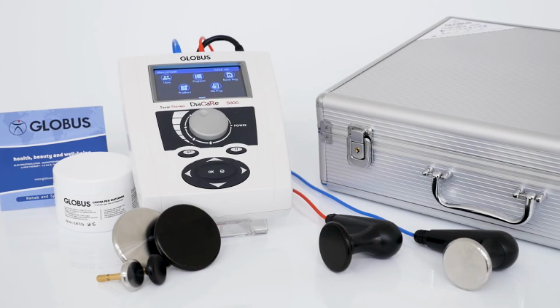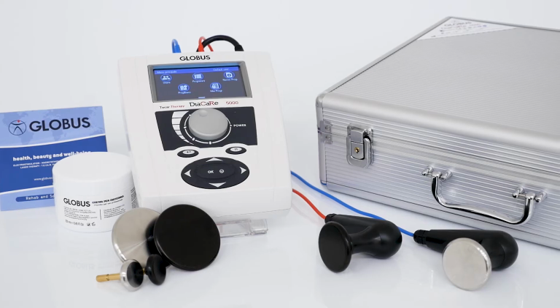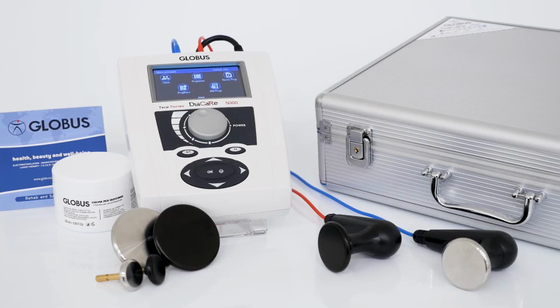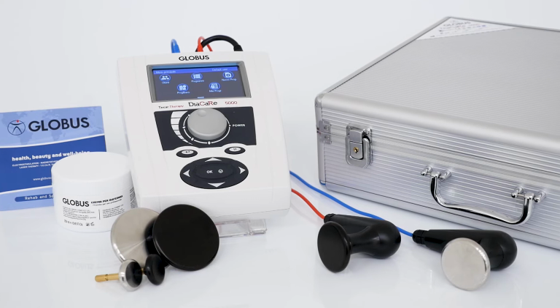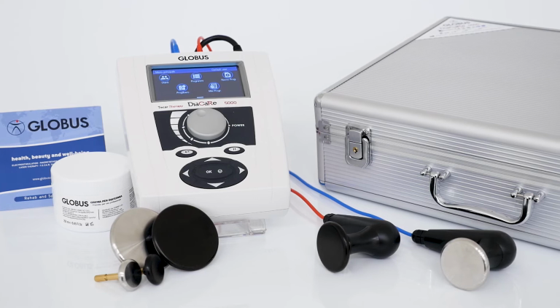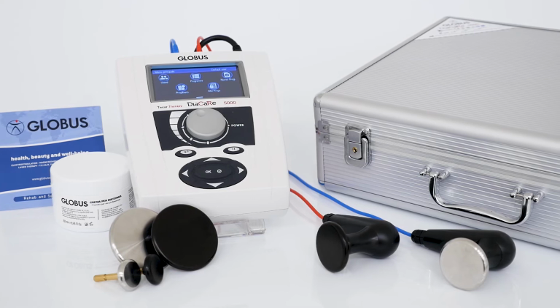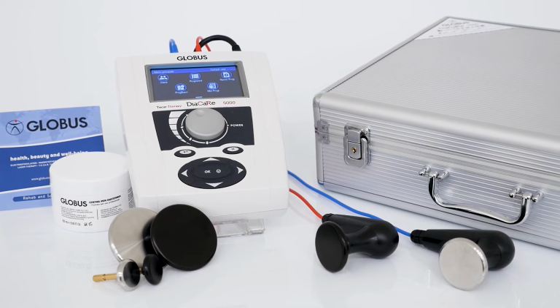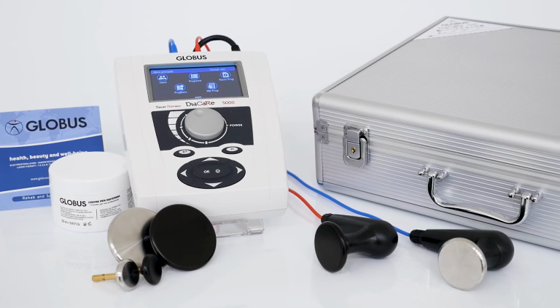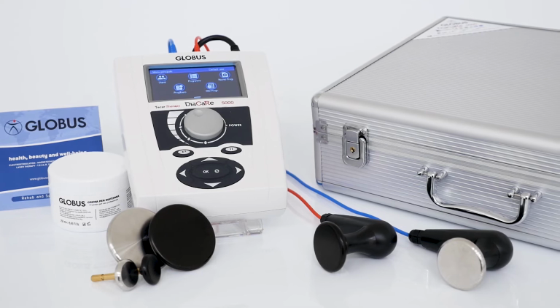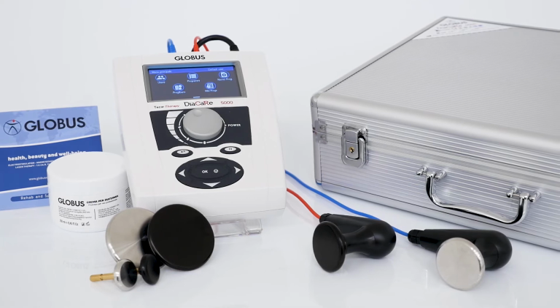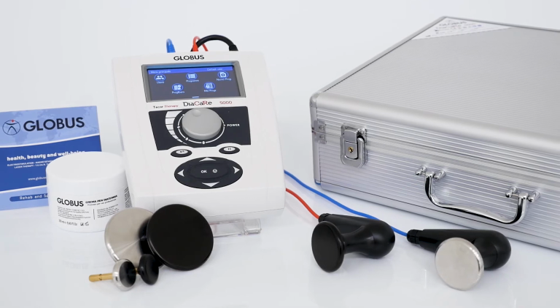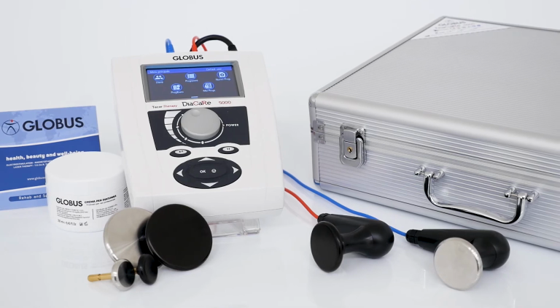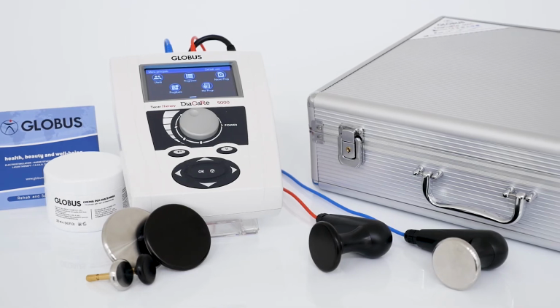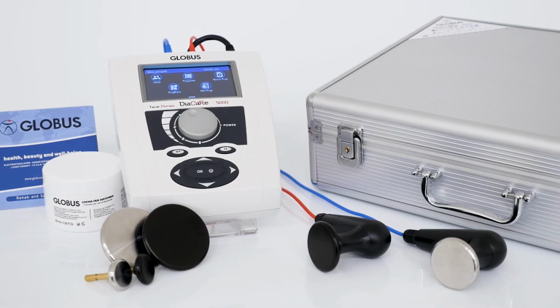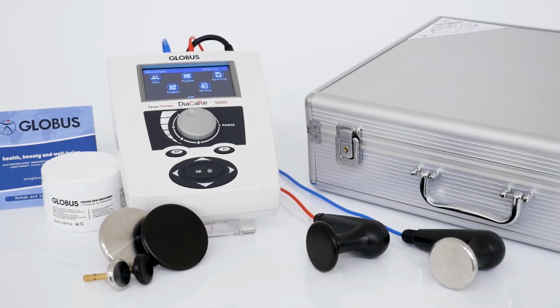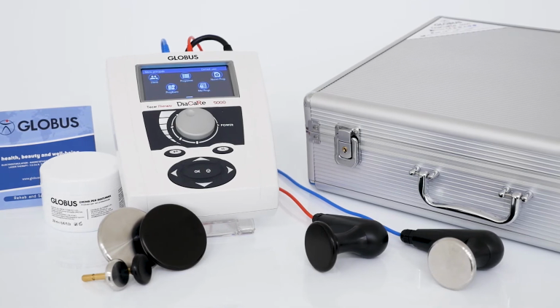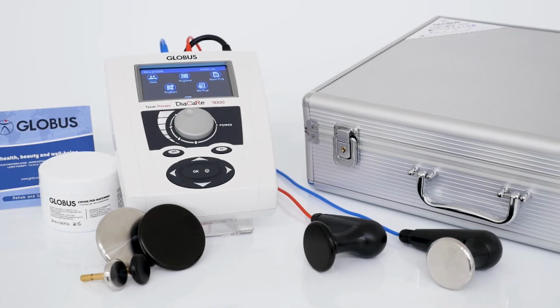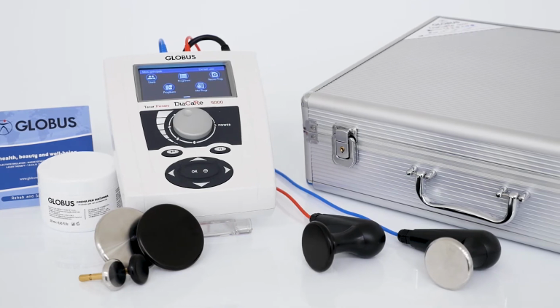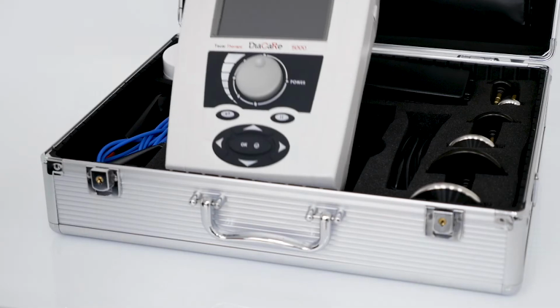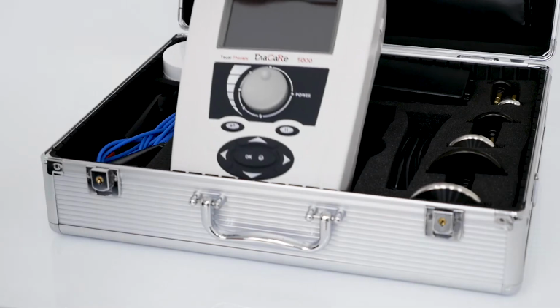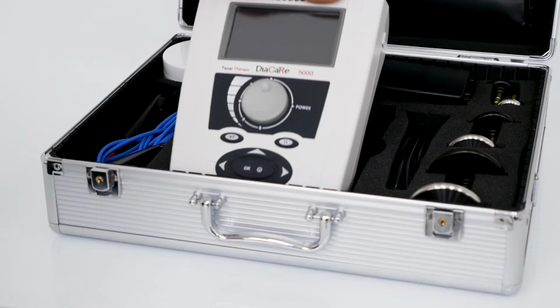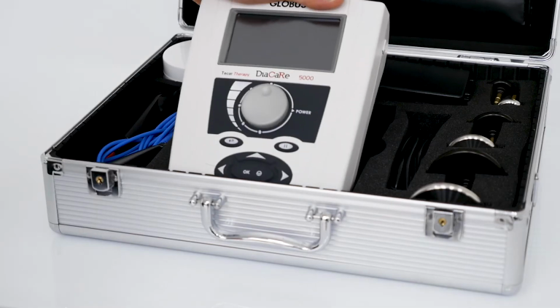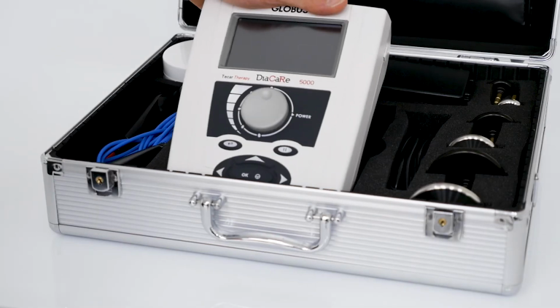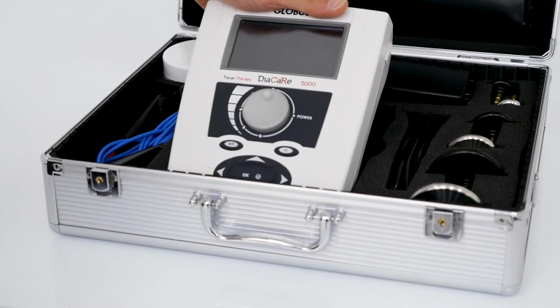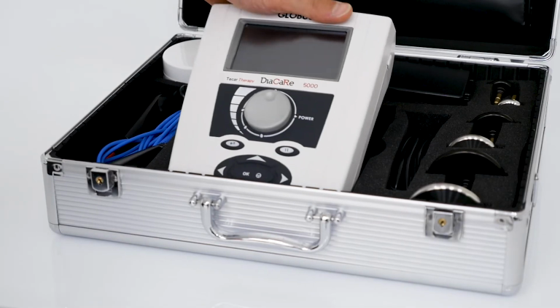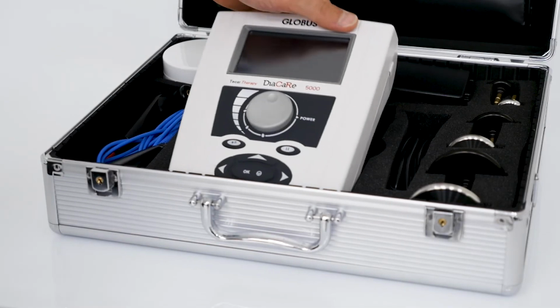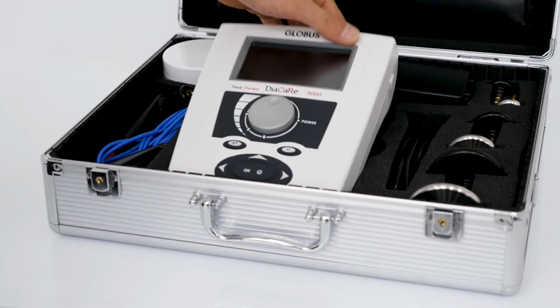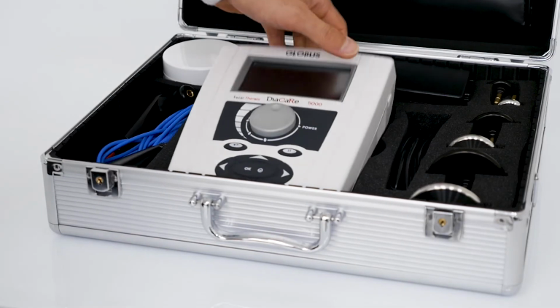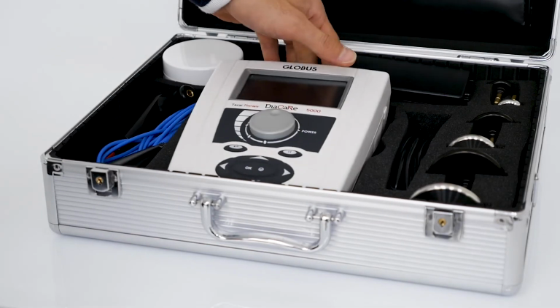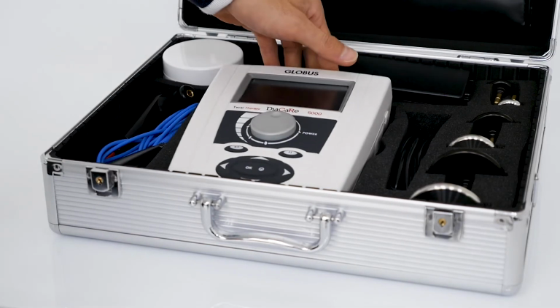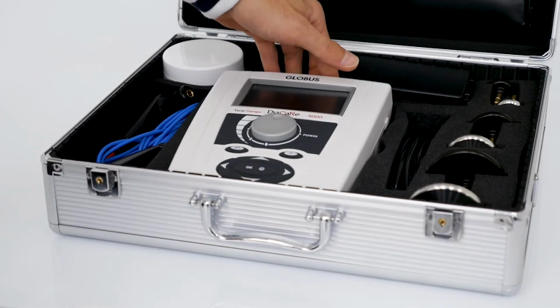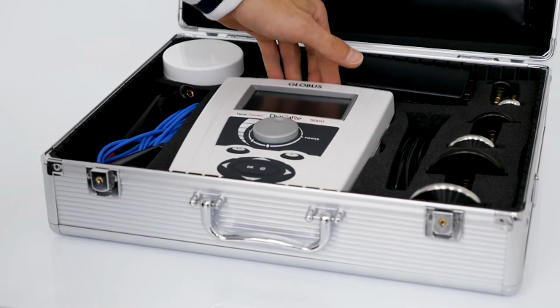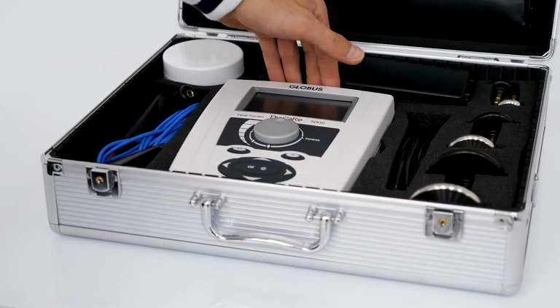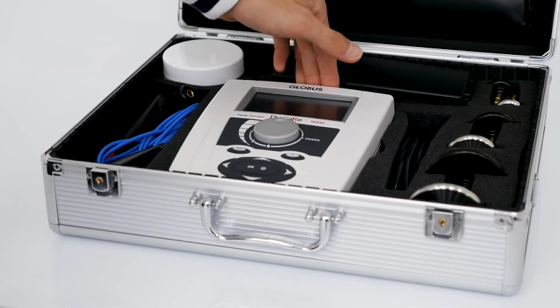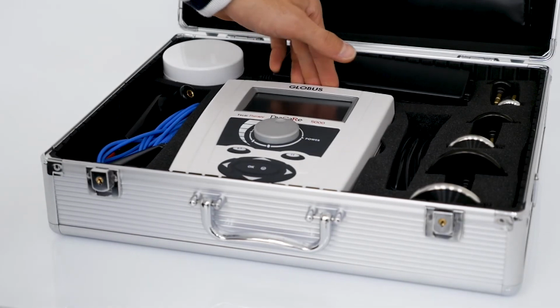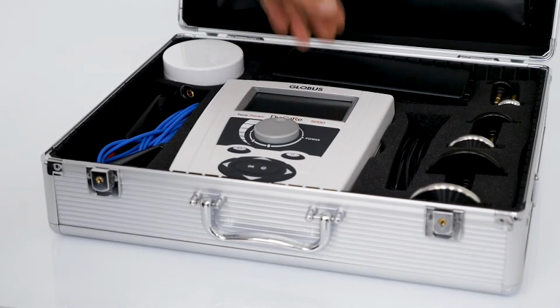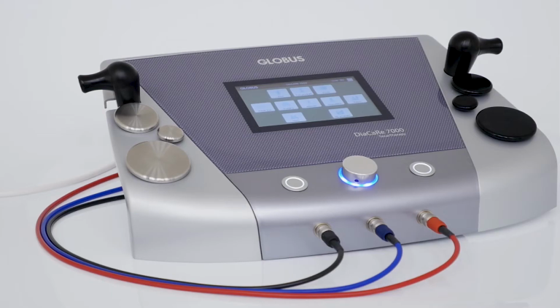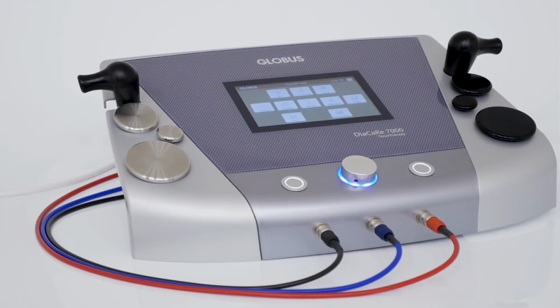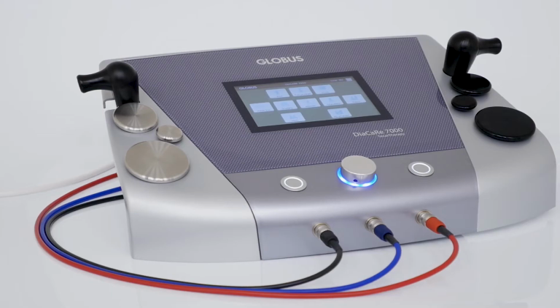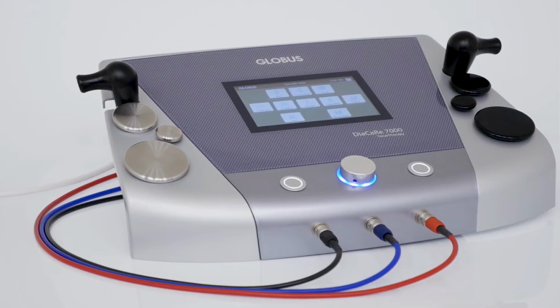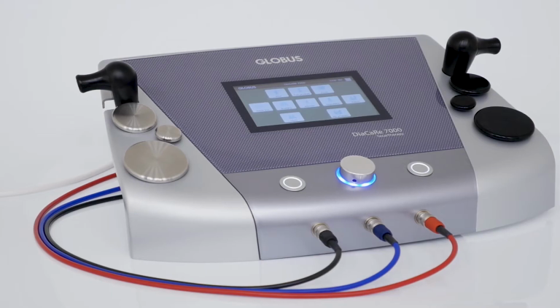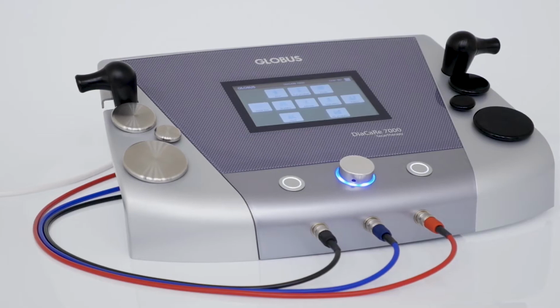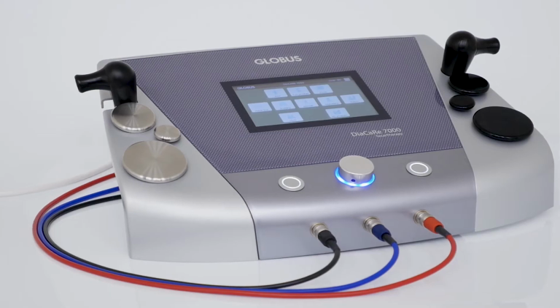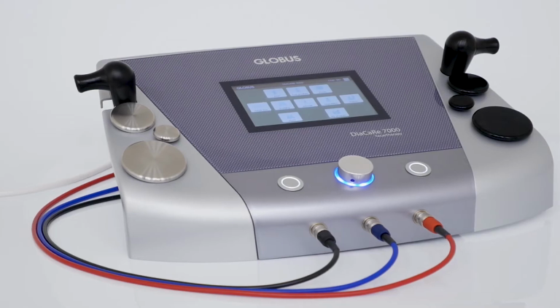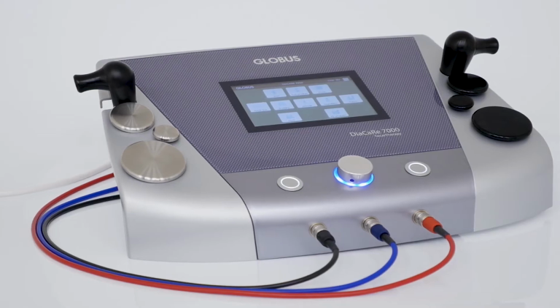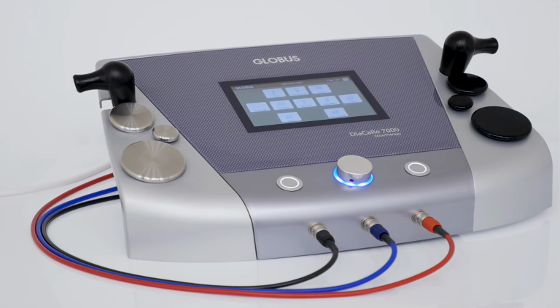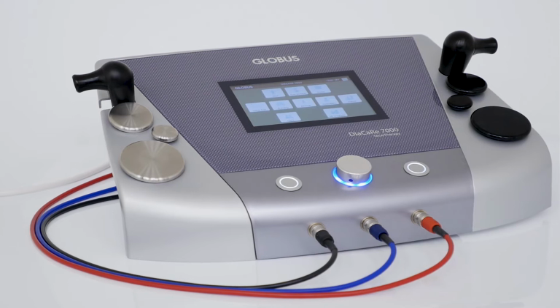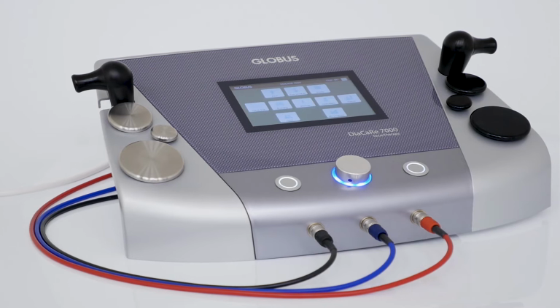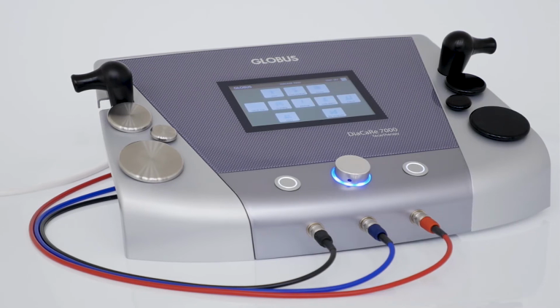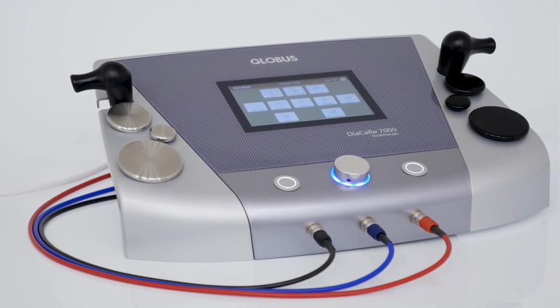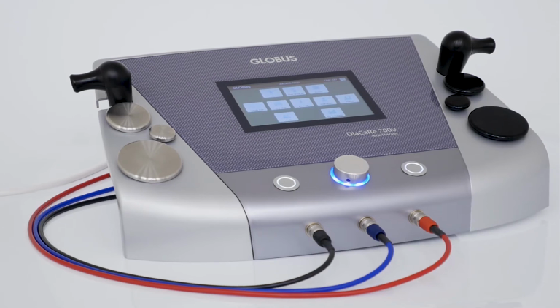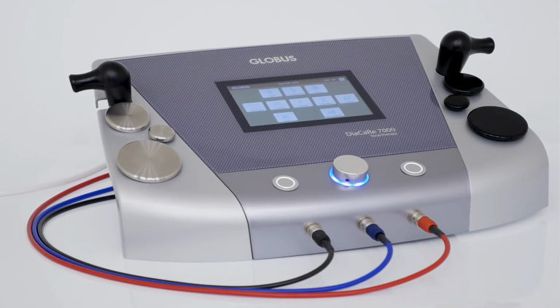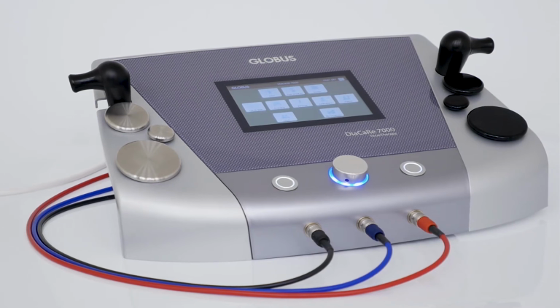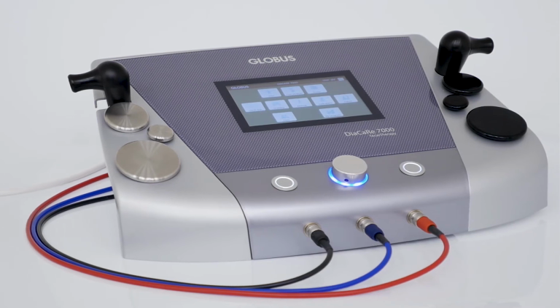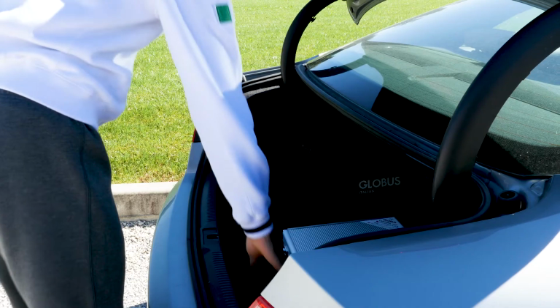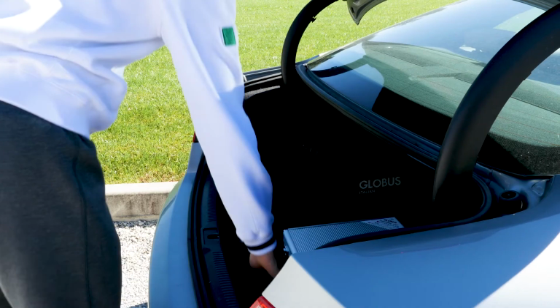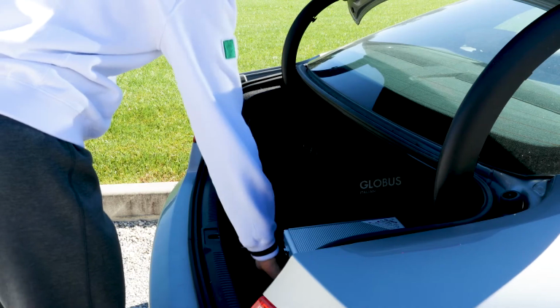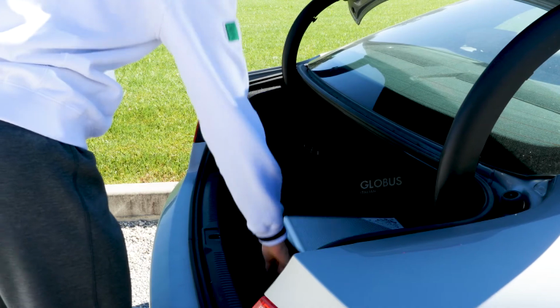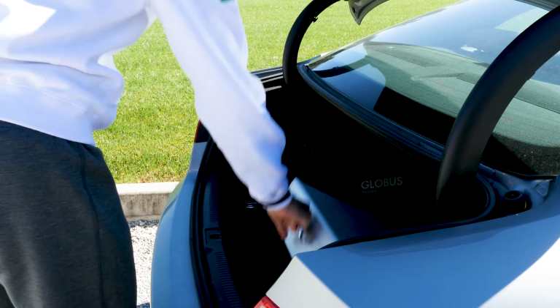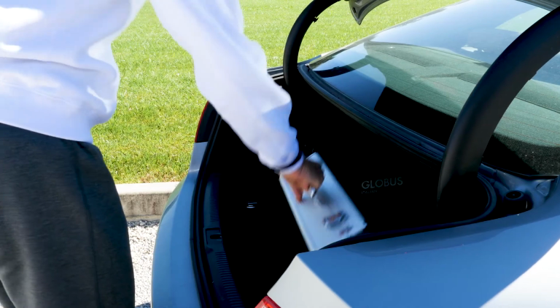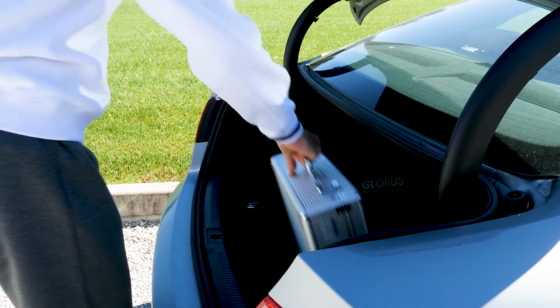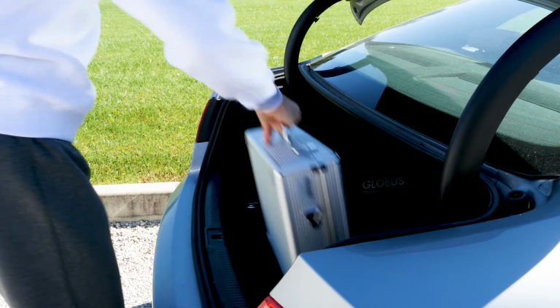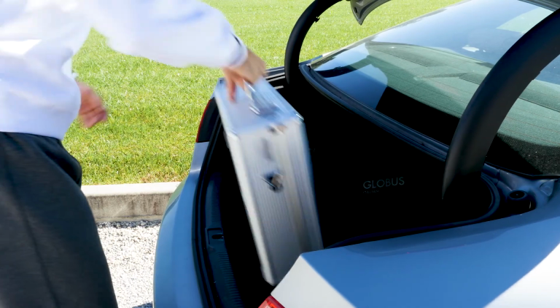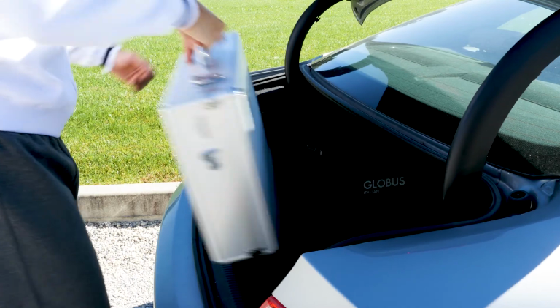The Globus Diacare TechR line includes both portable and professional devices, the perfect partner for the modern therapist.